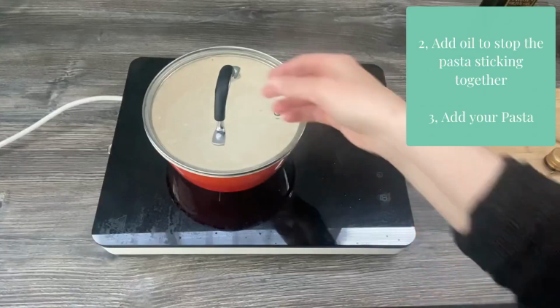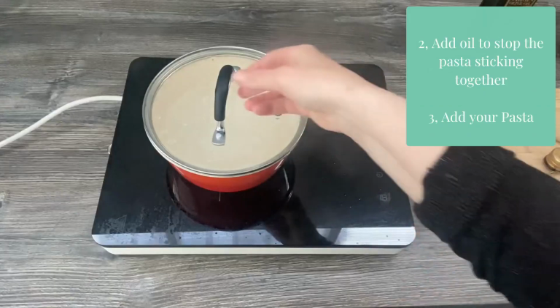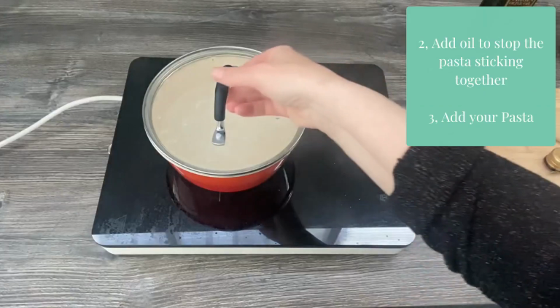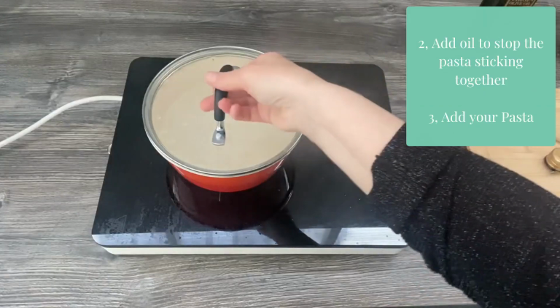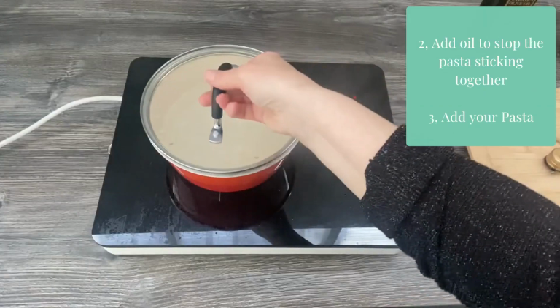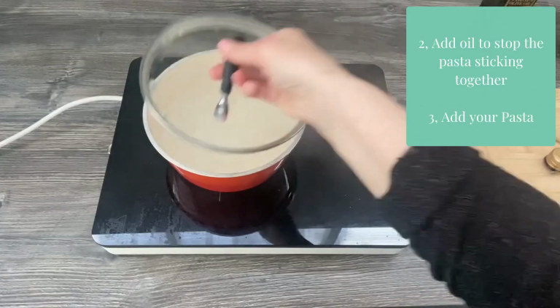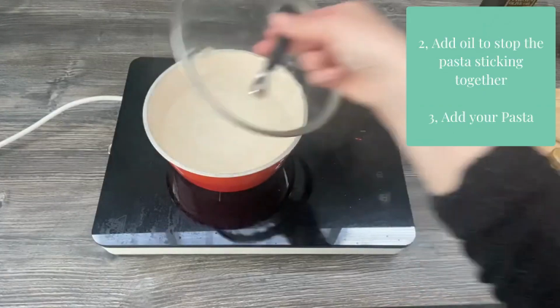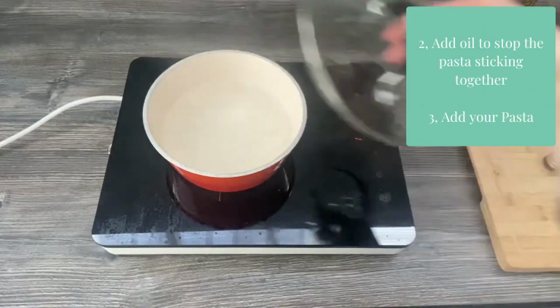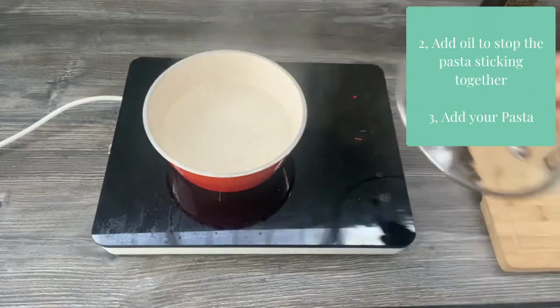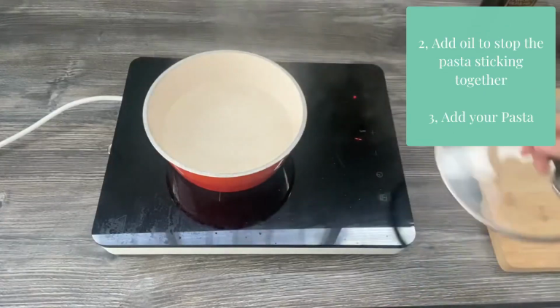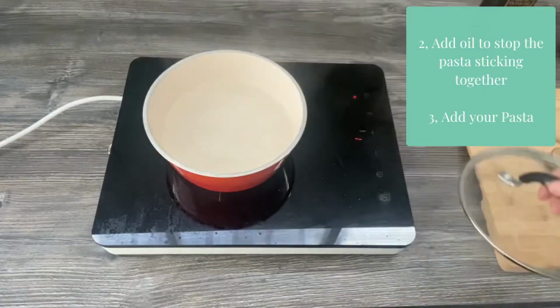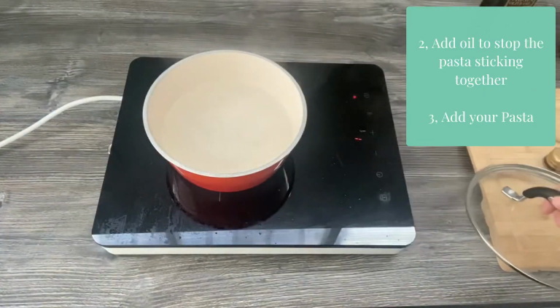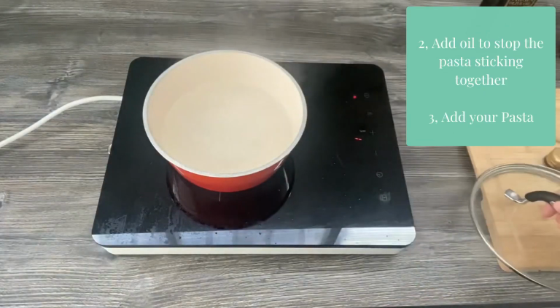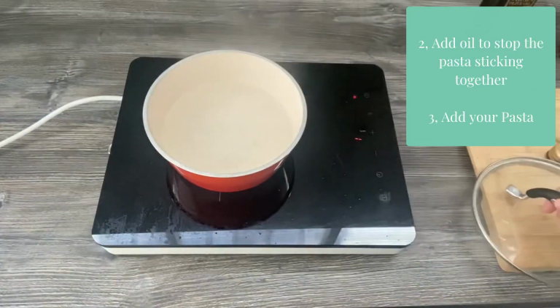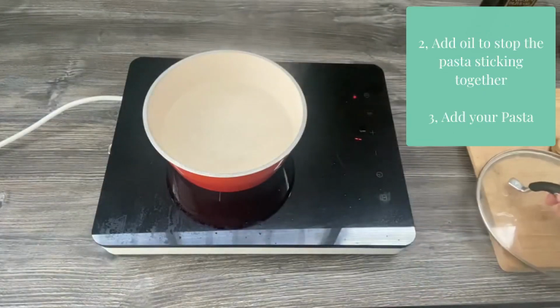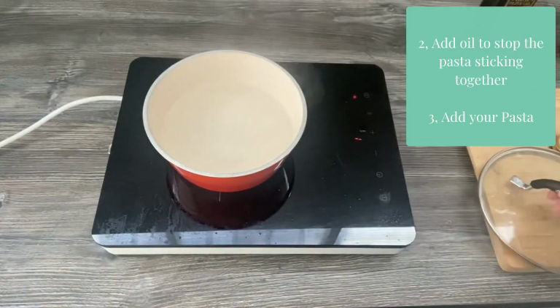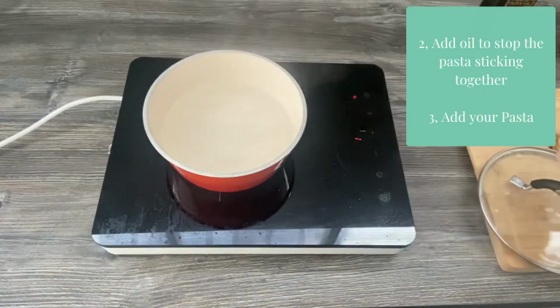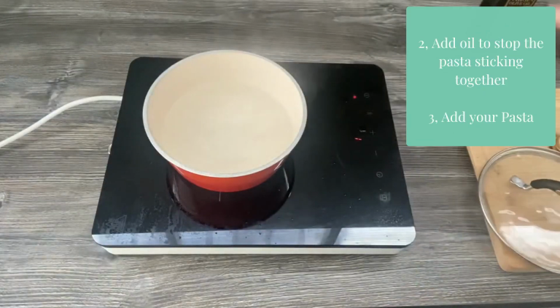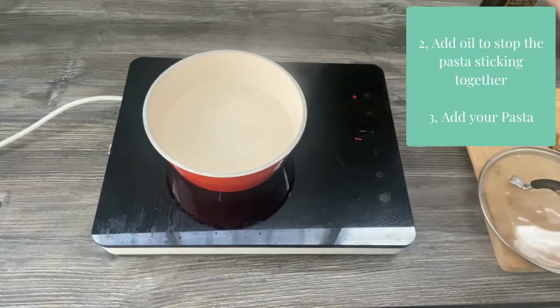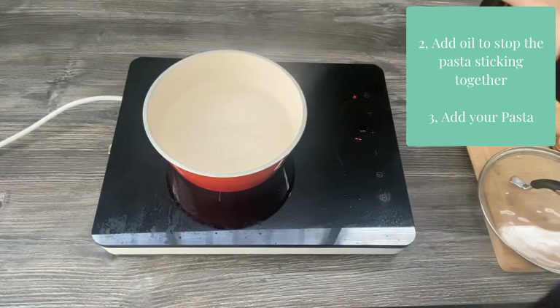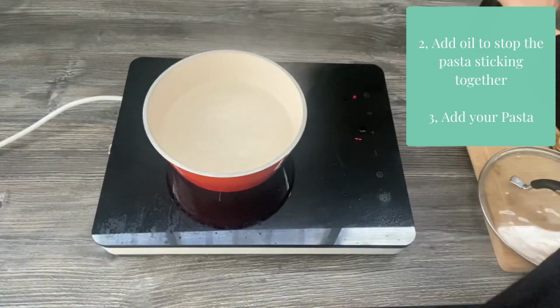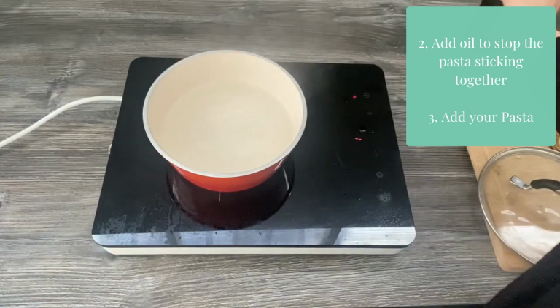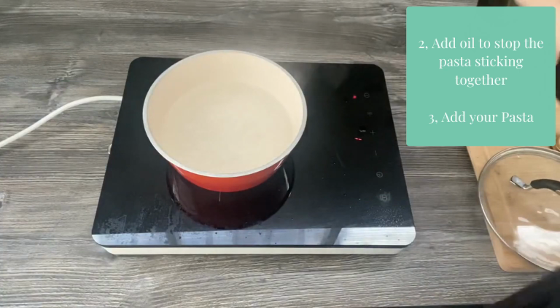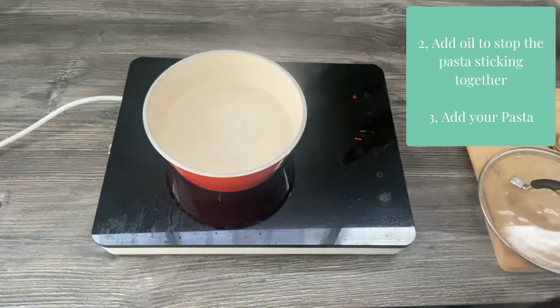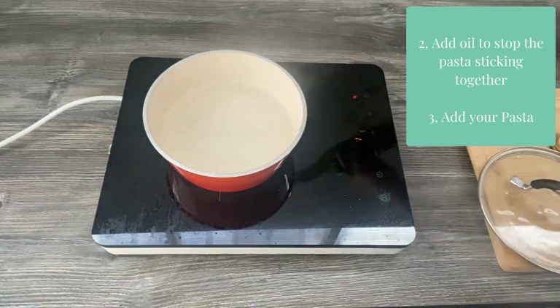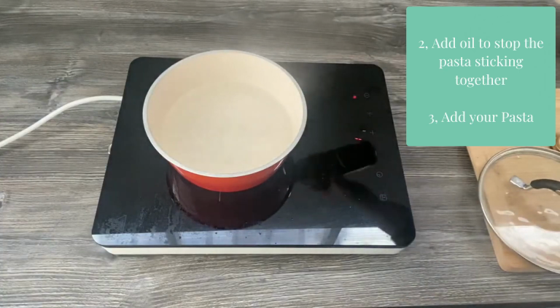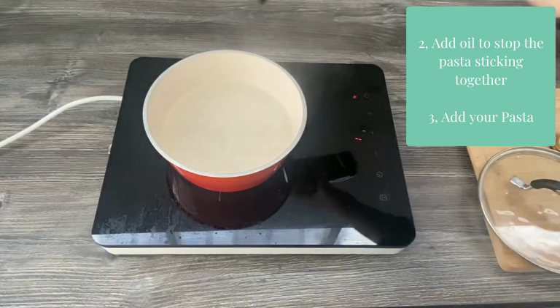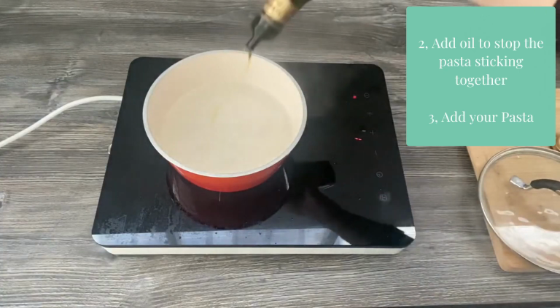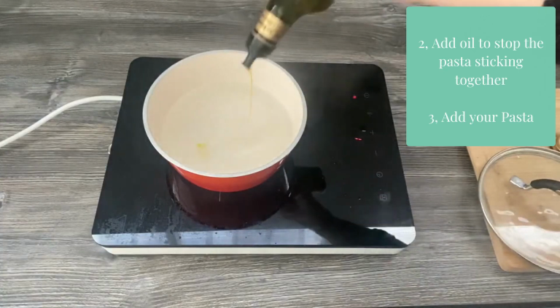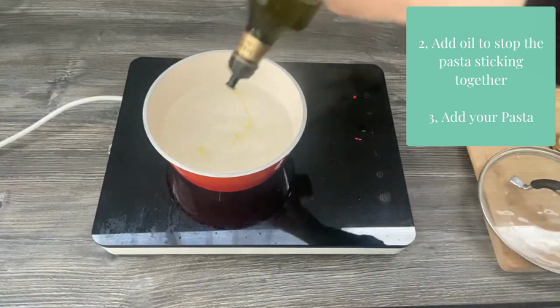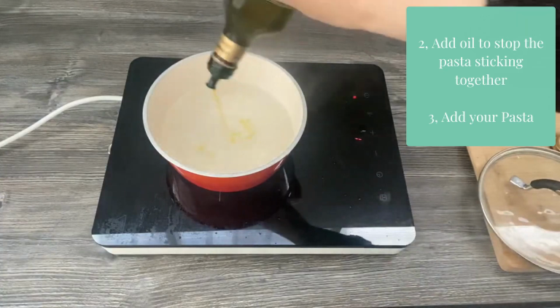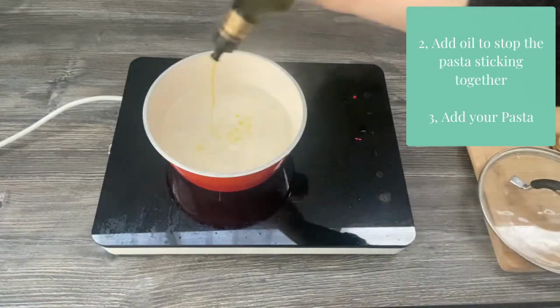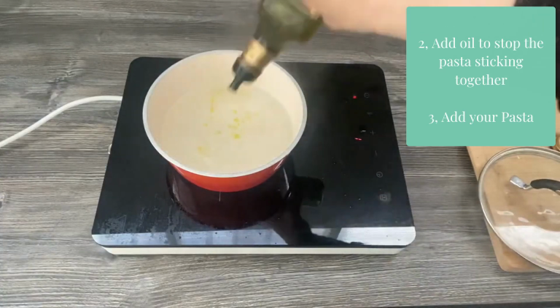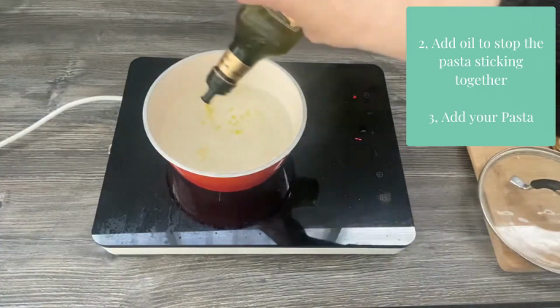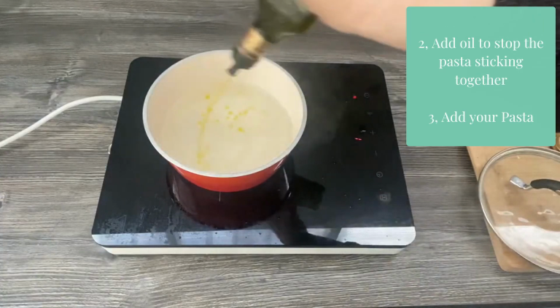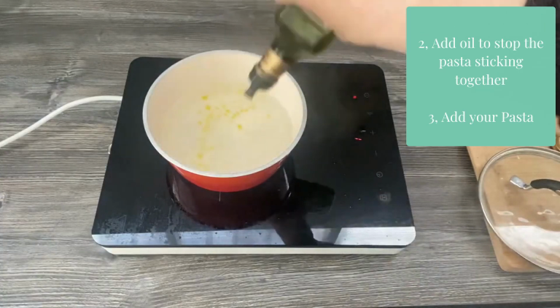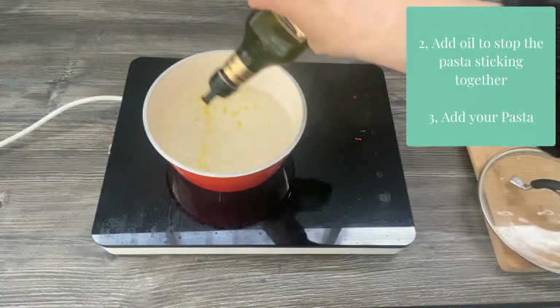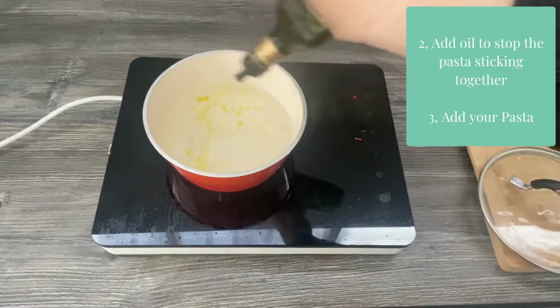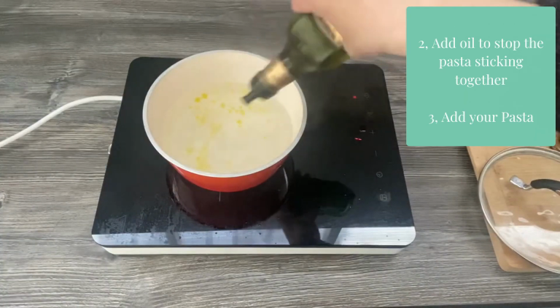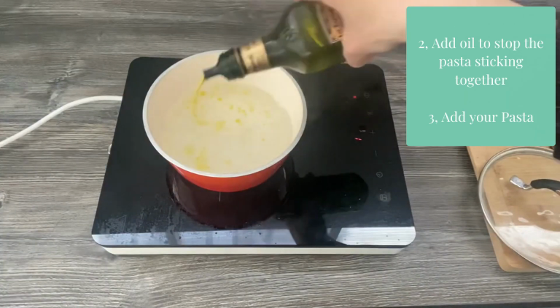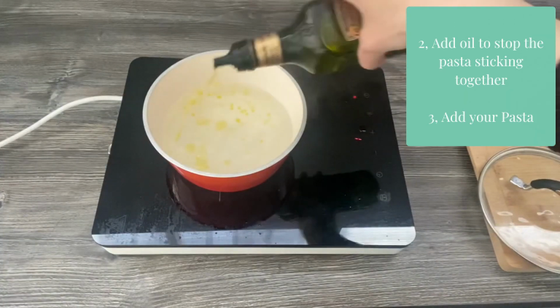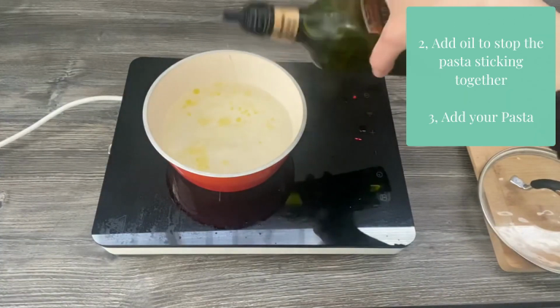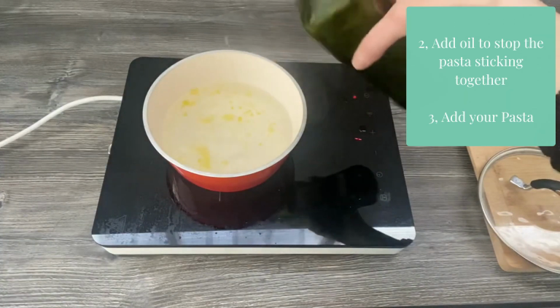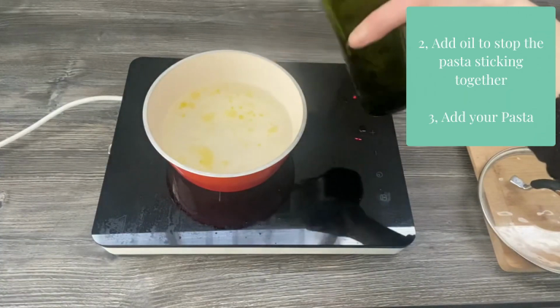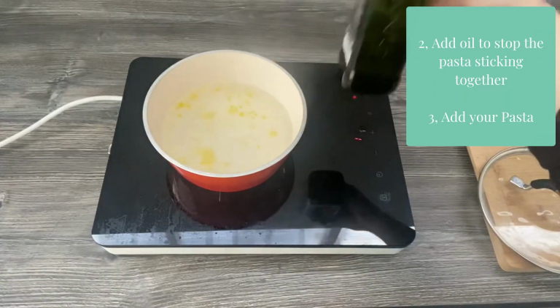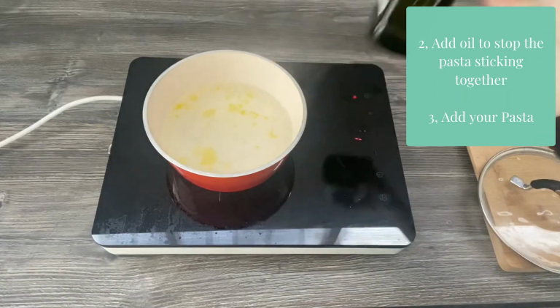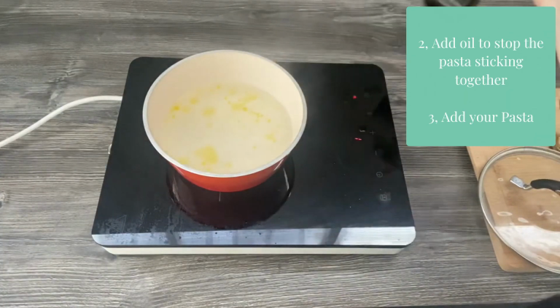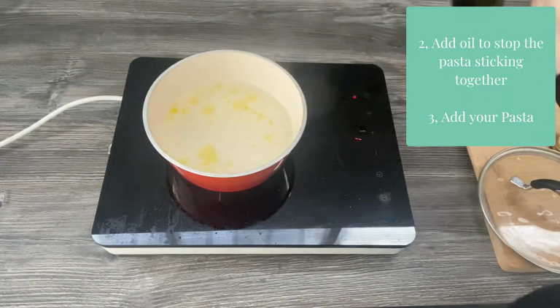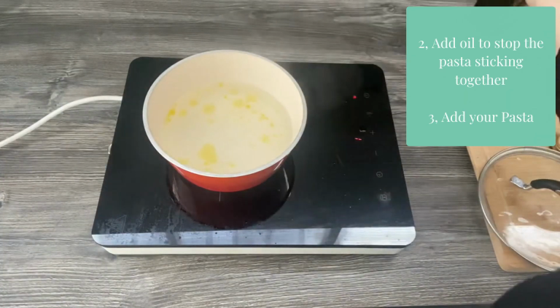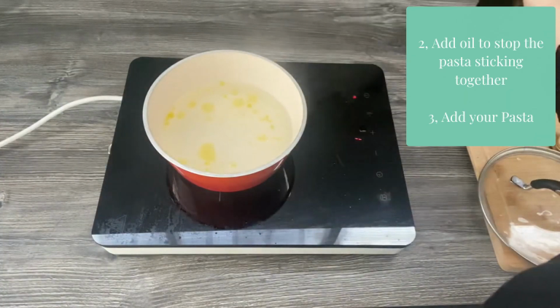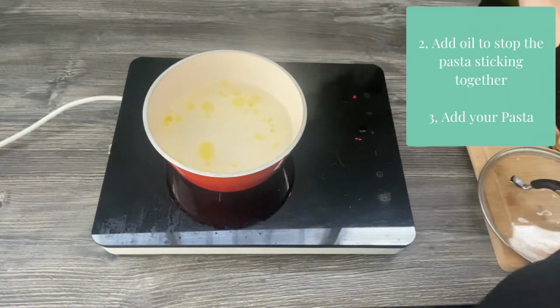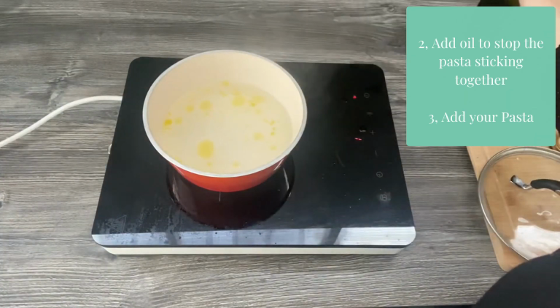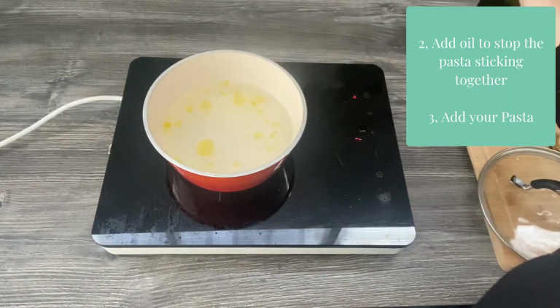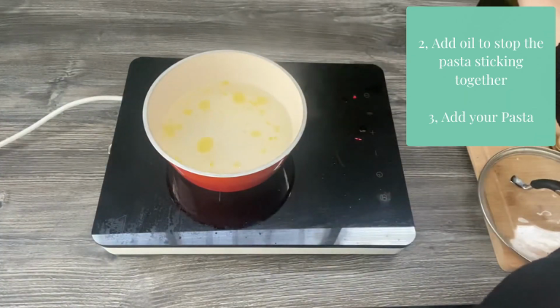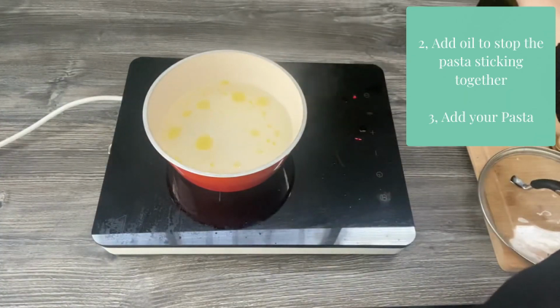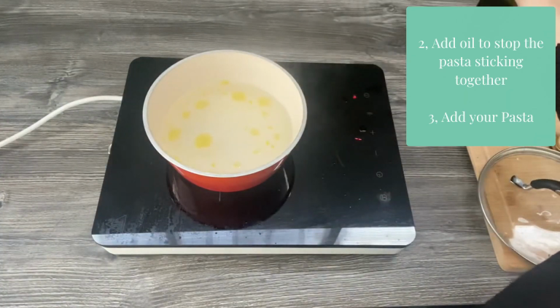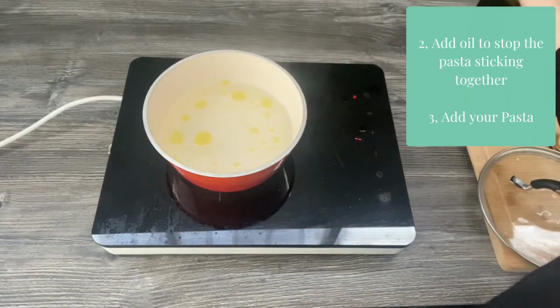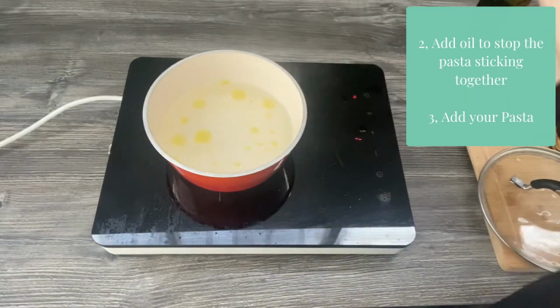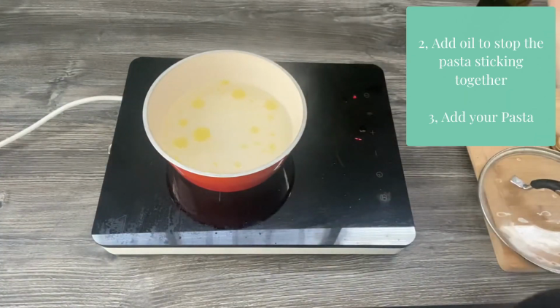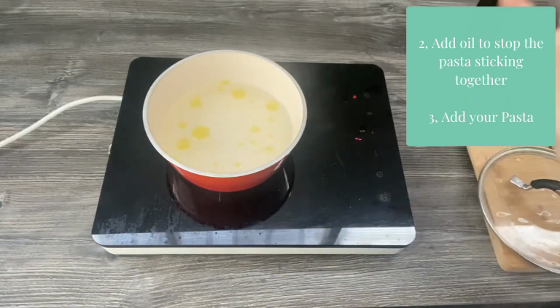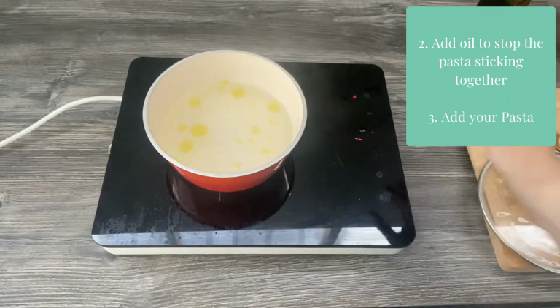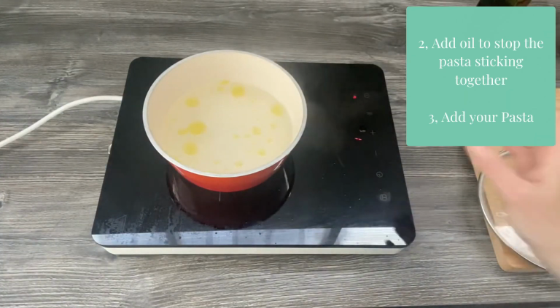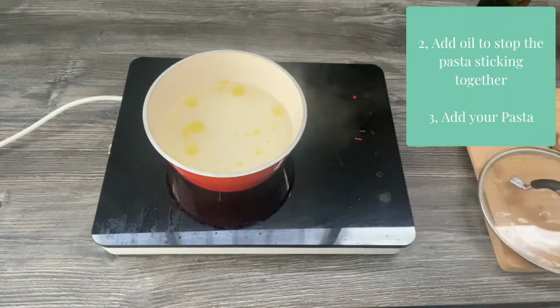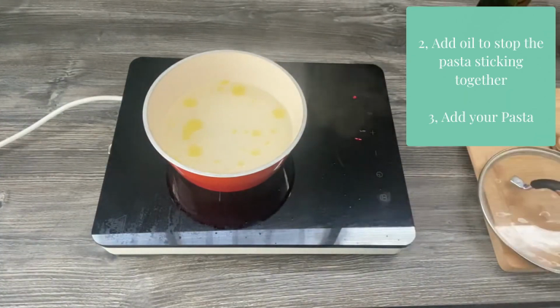Step two: add a little bit of oil. This helps the pasta separate.